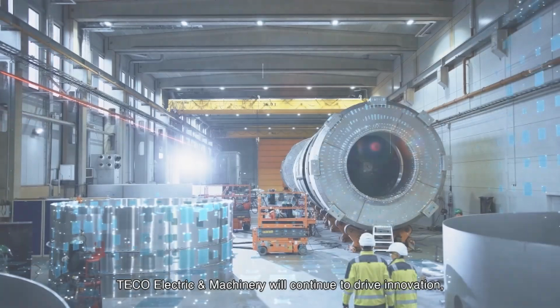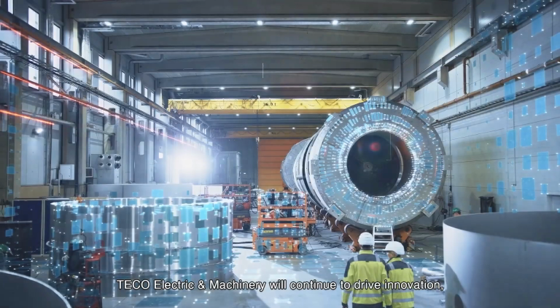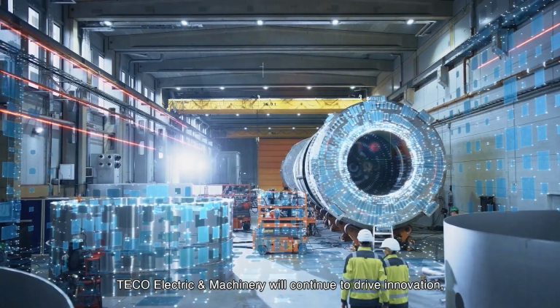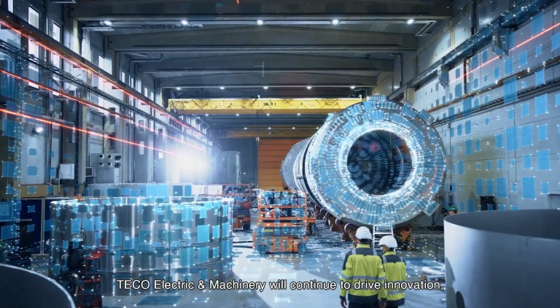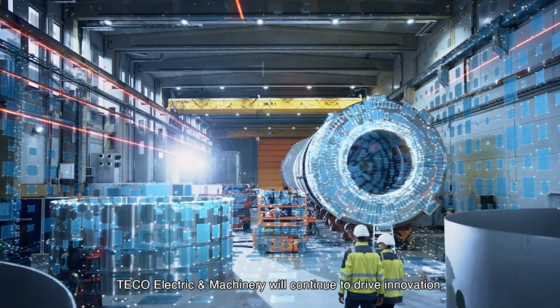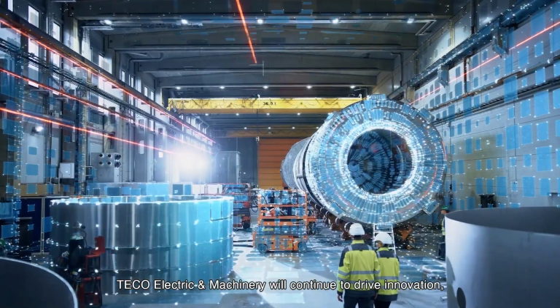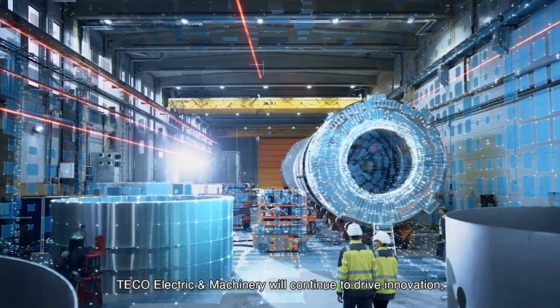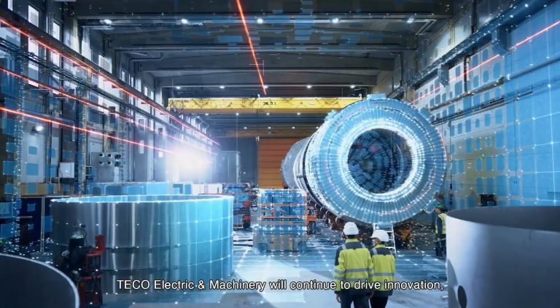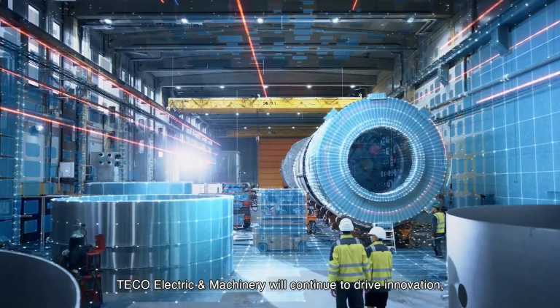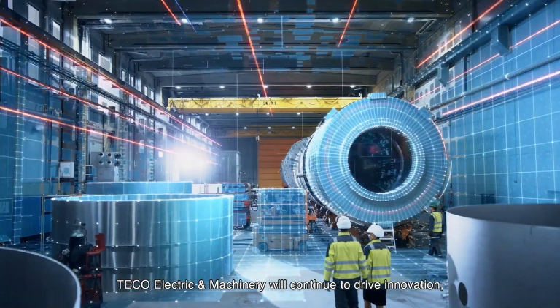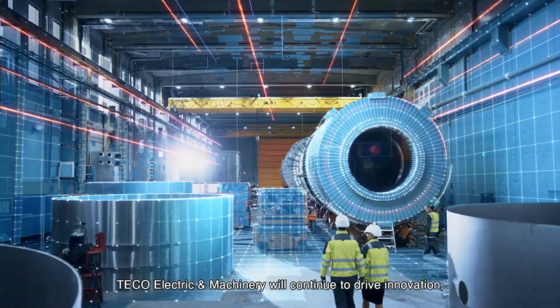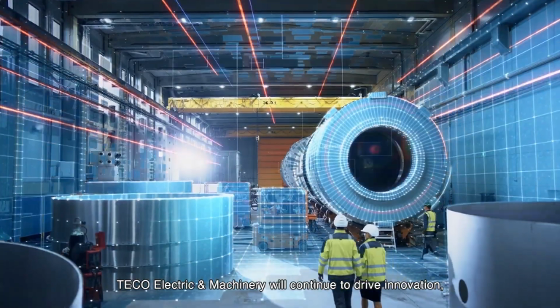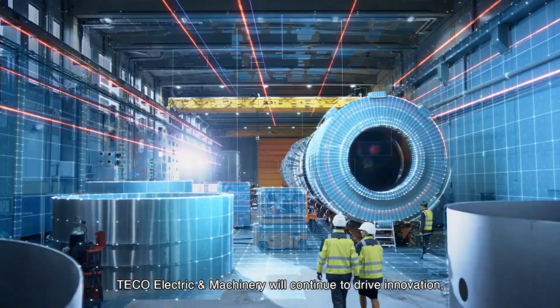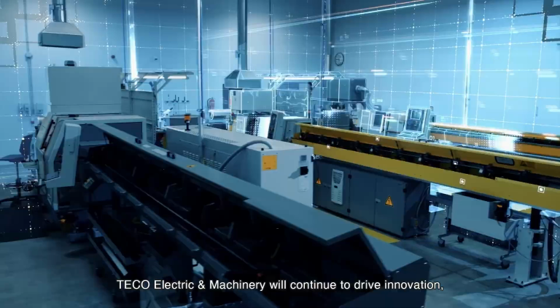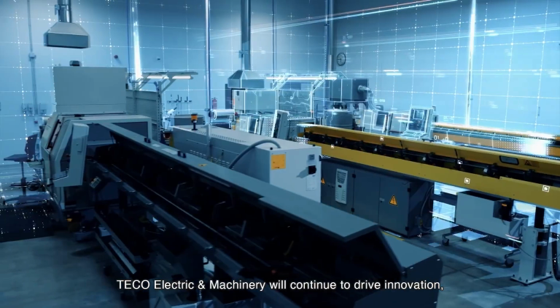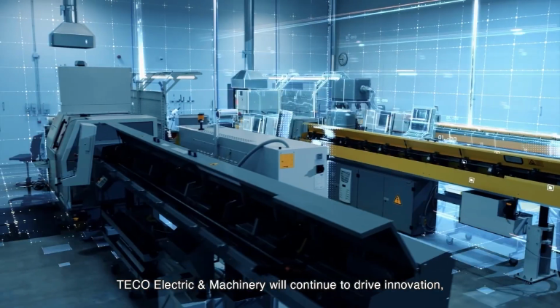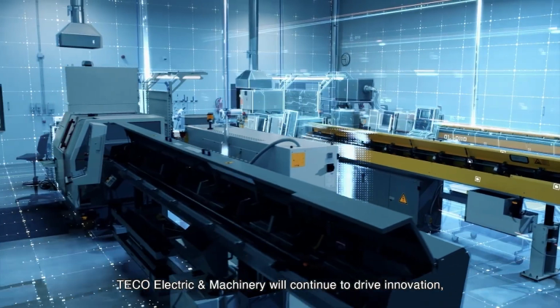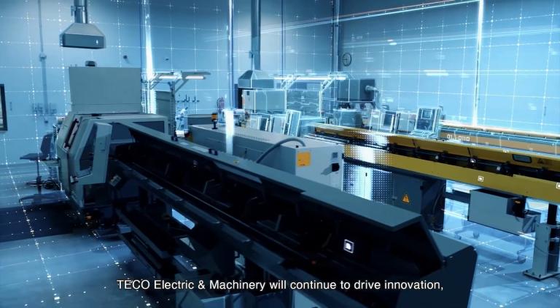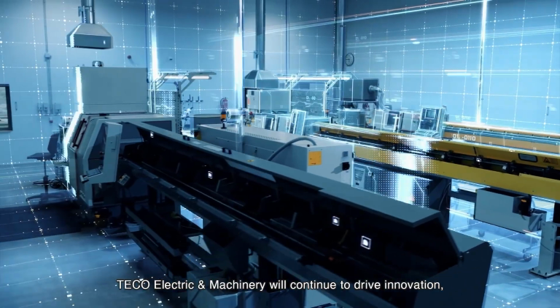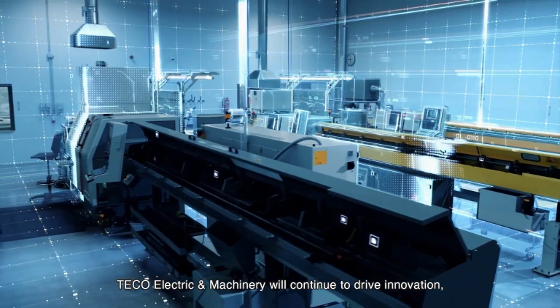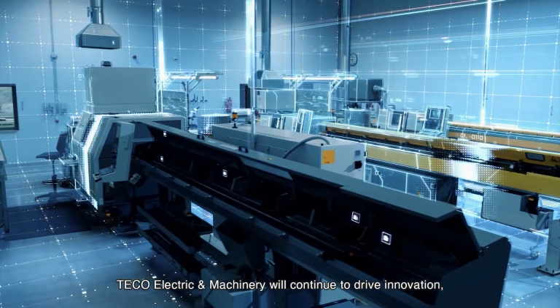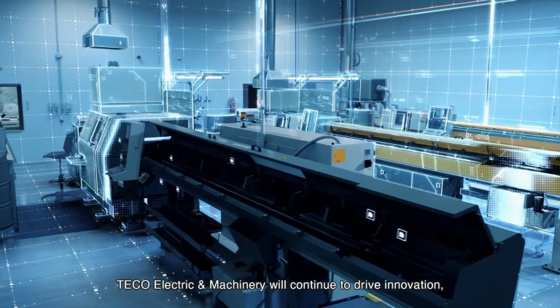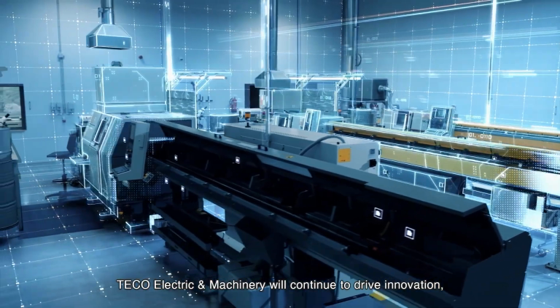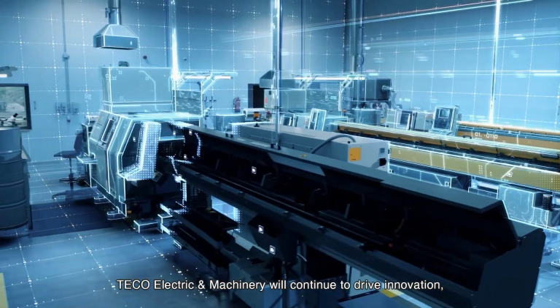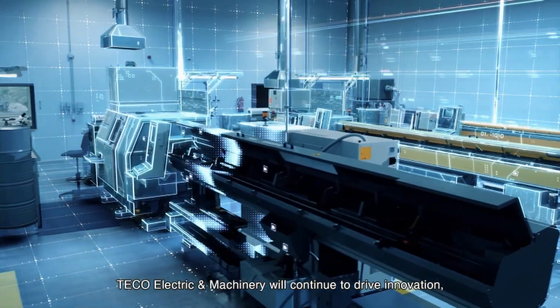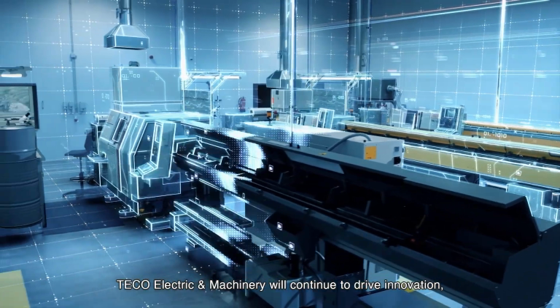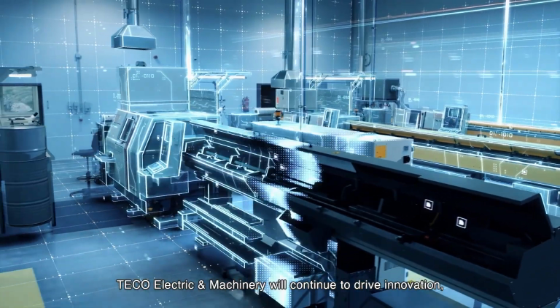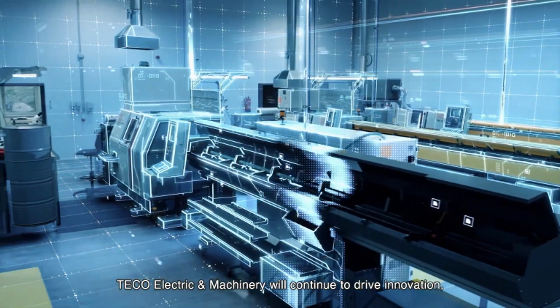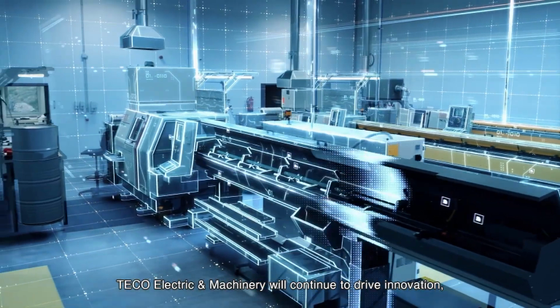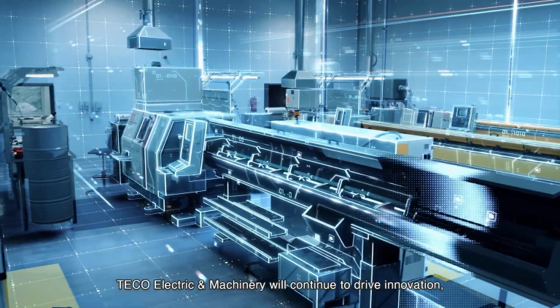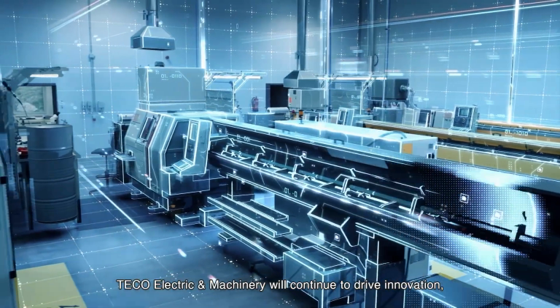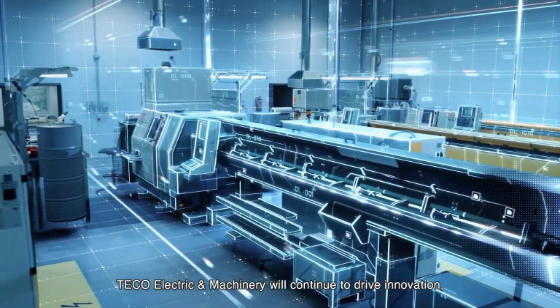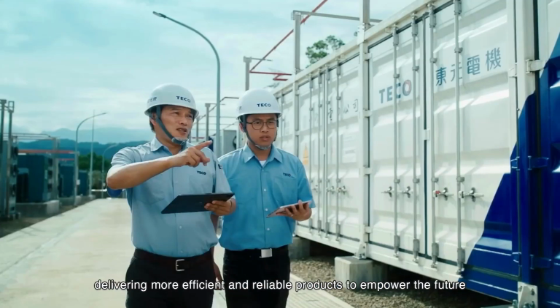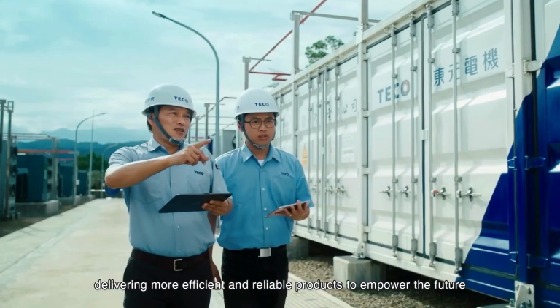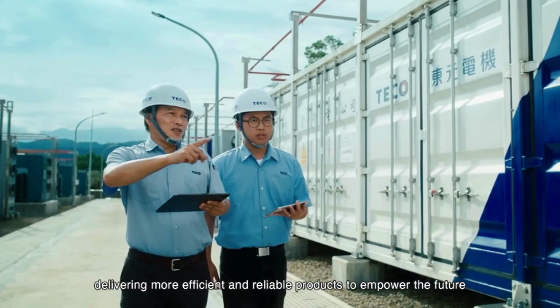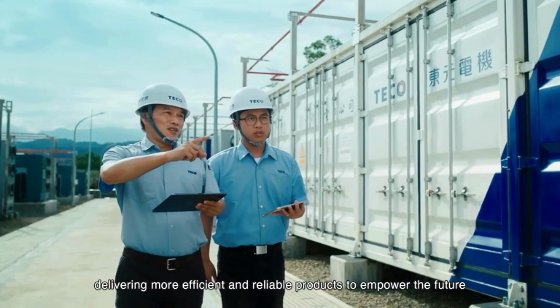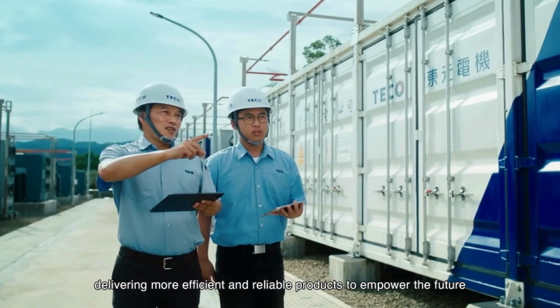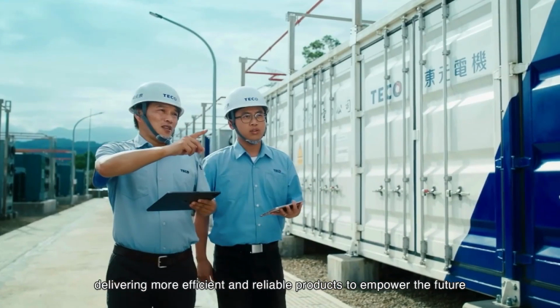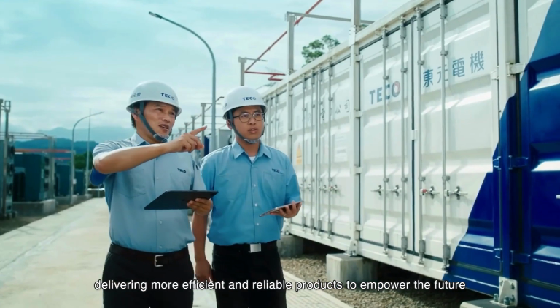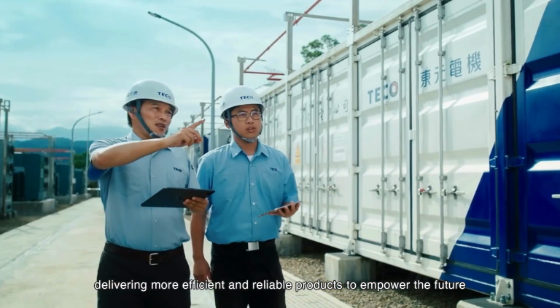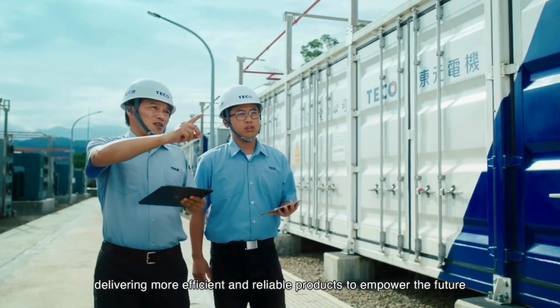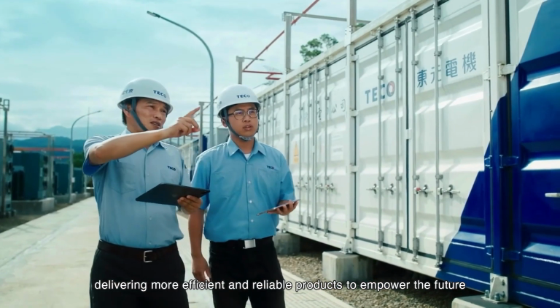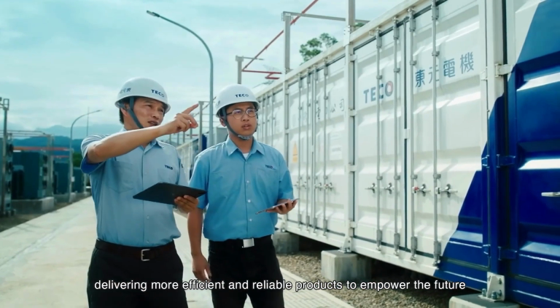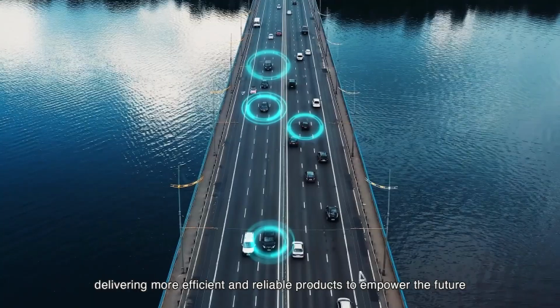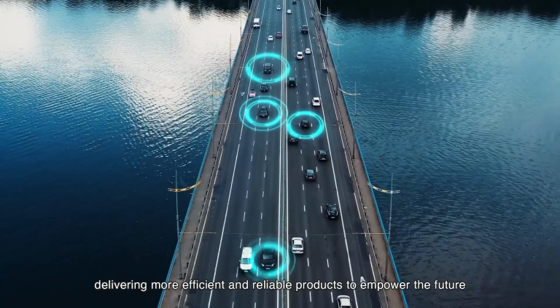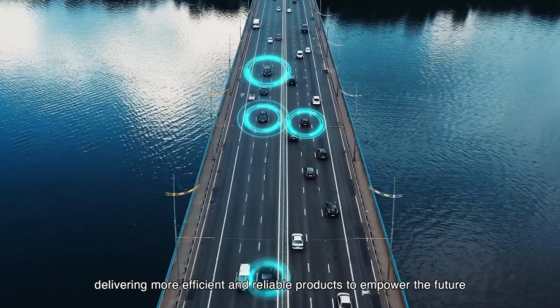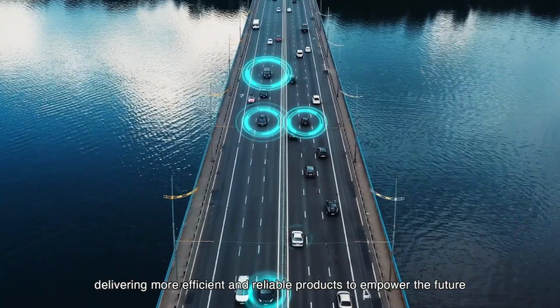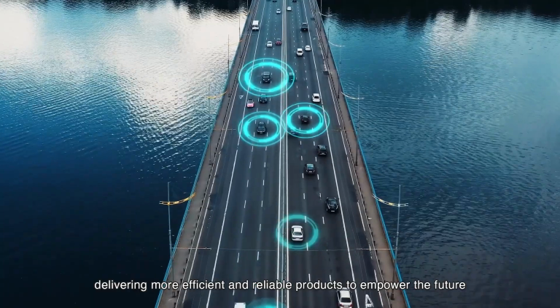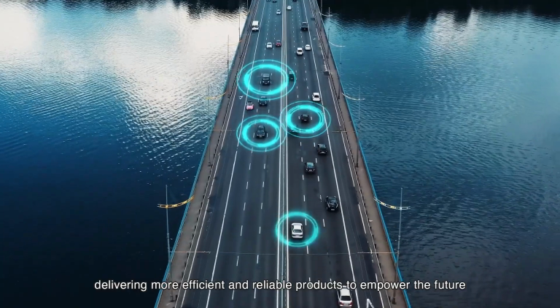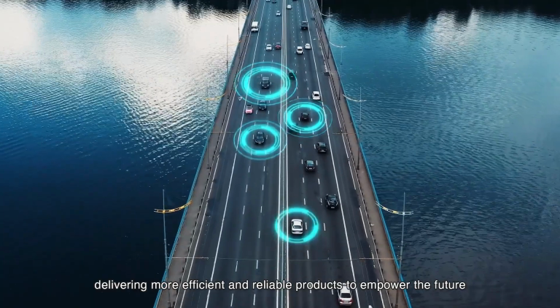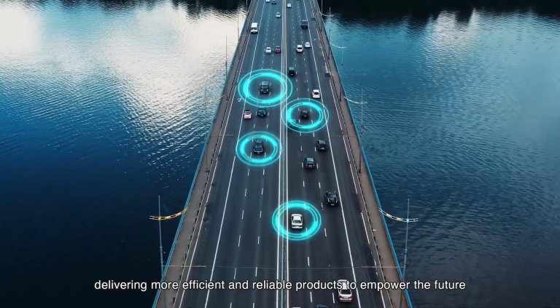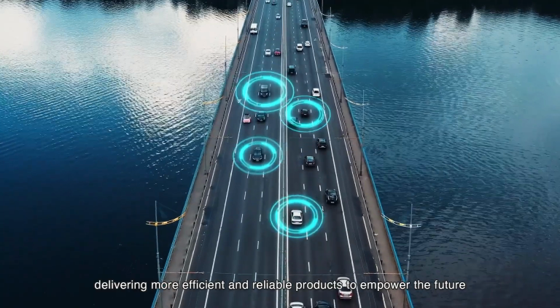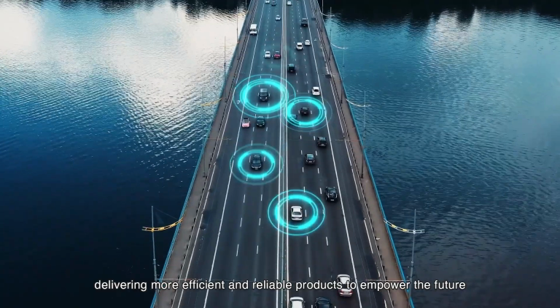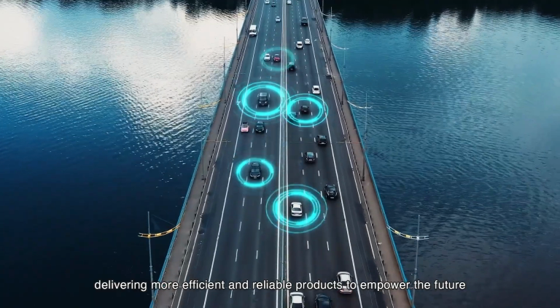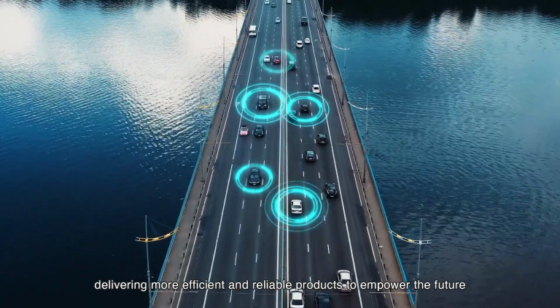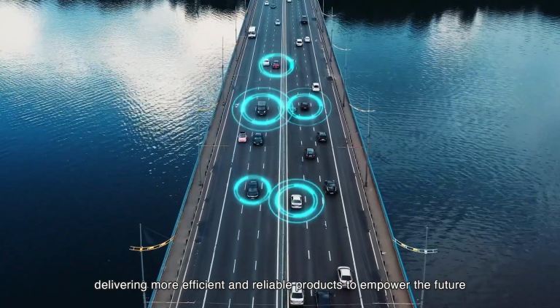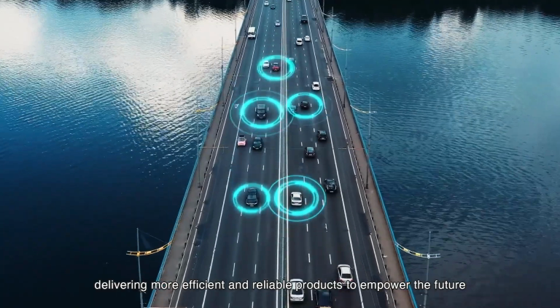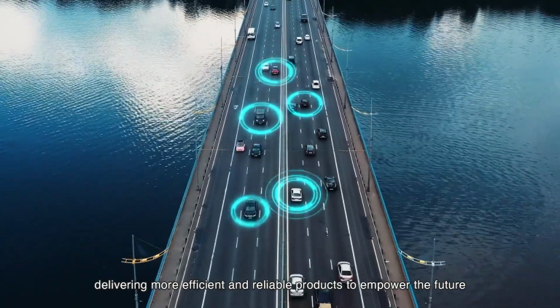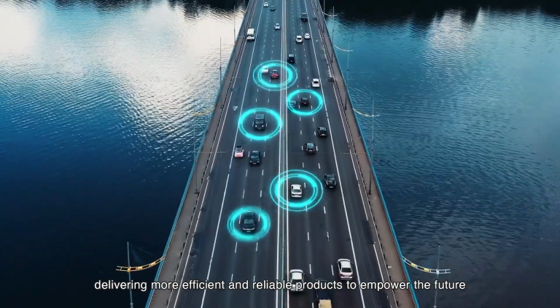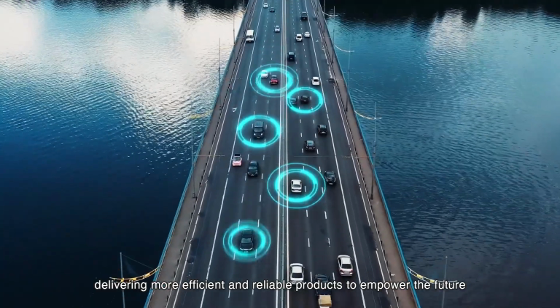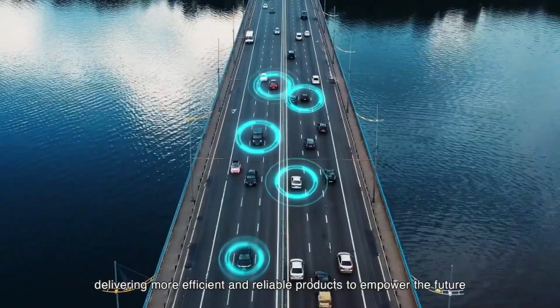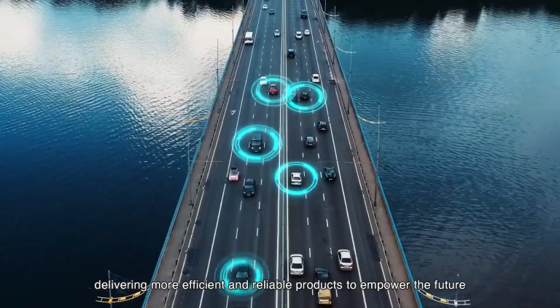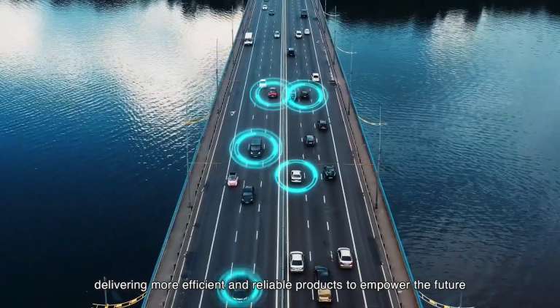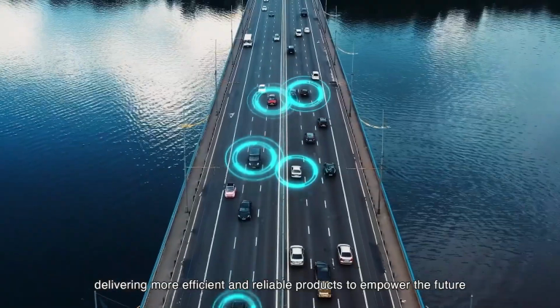Tayco Electric and Machinery will continue to drive innovation, delivering more efficient and reliable products to empower the future.